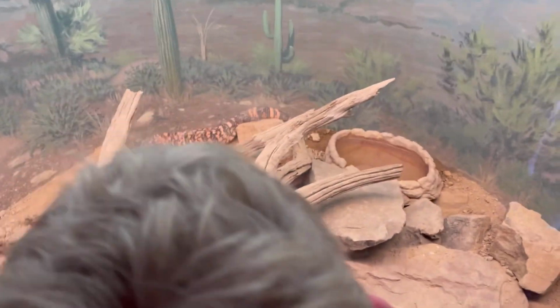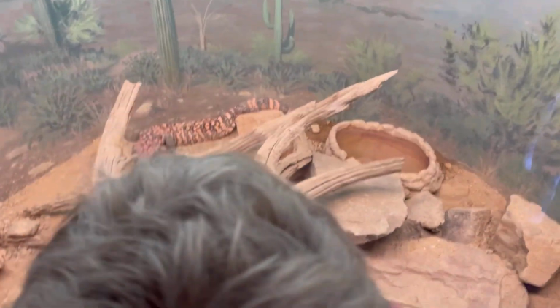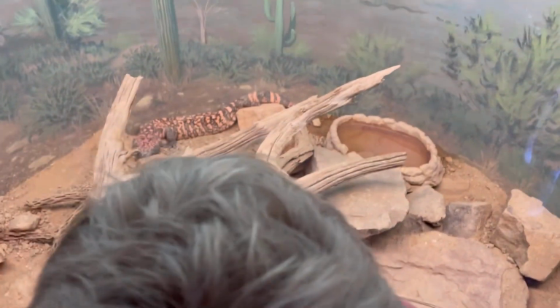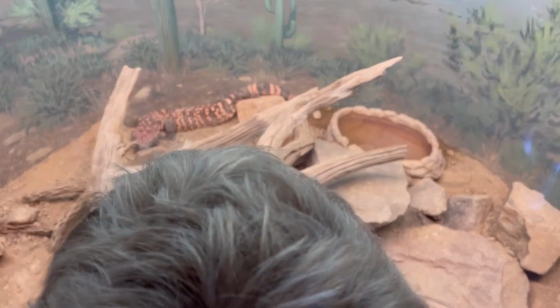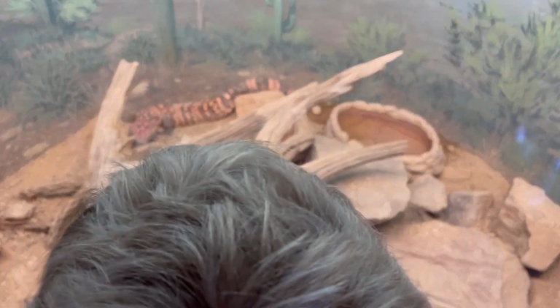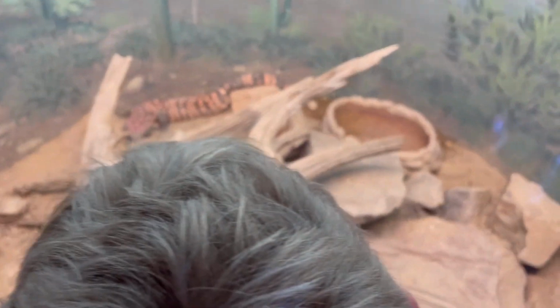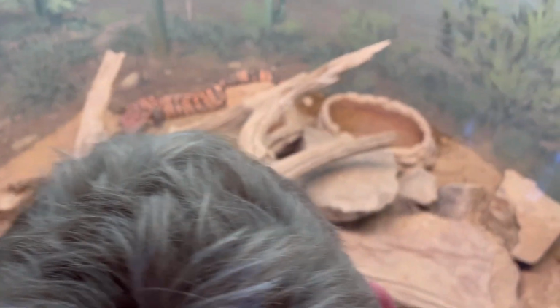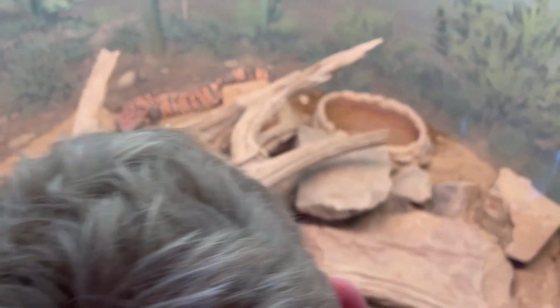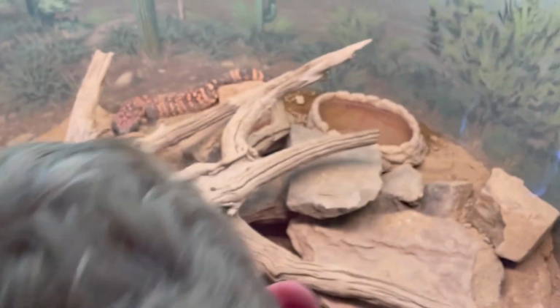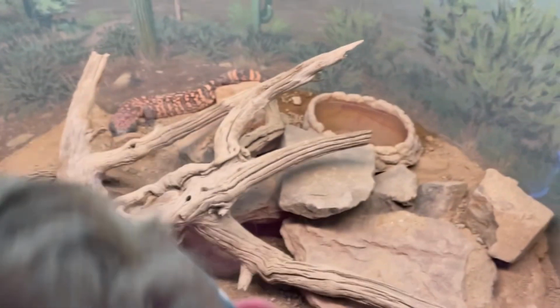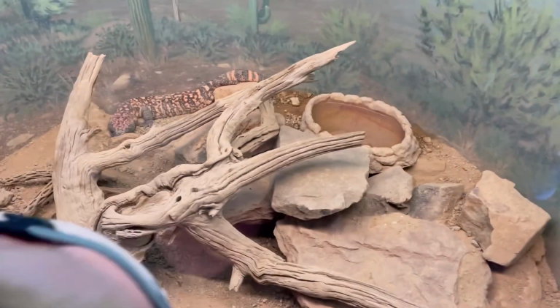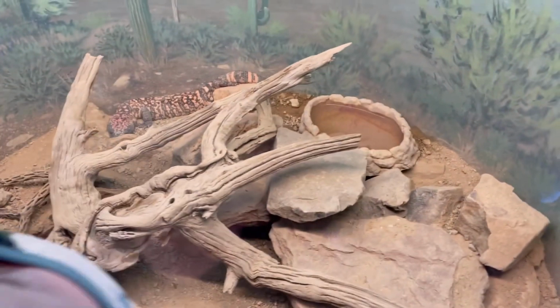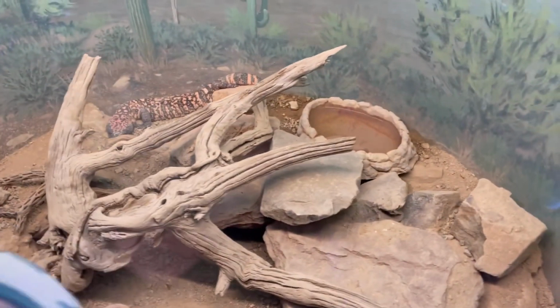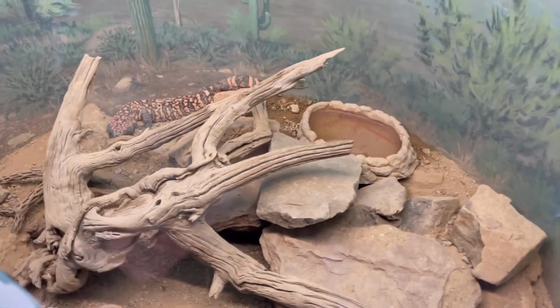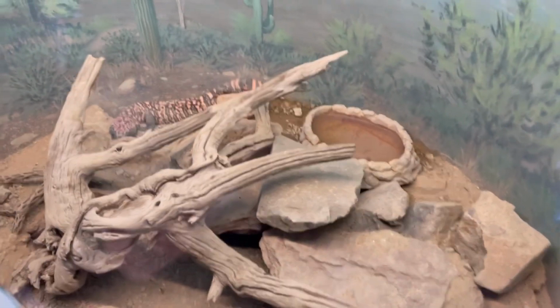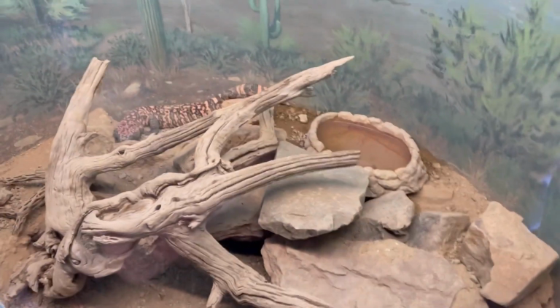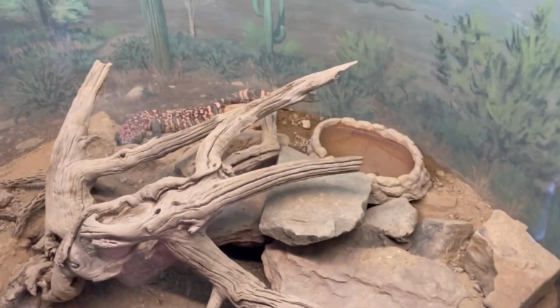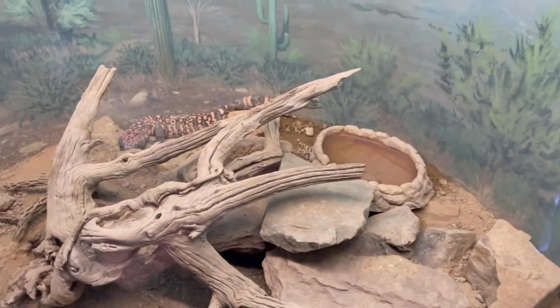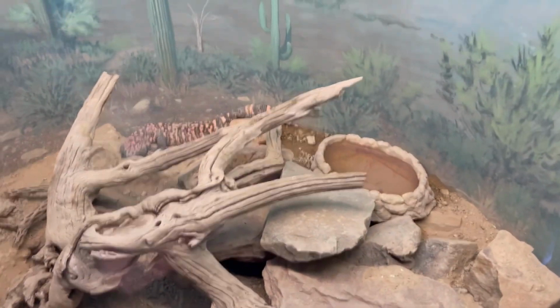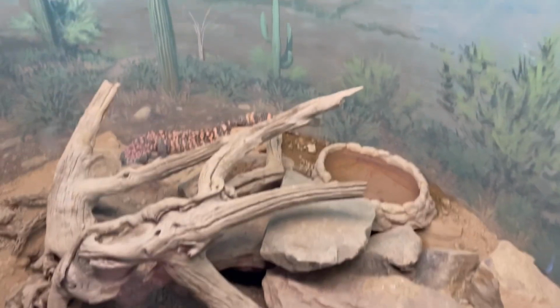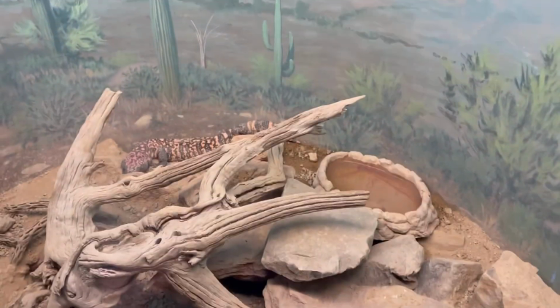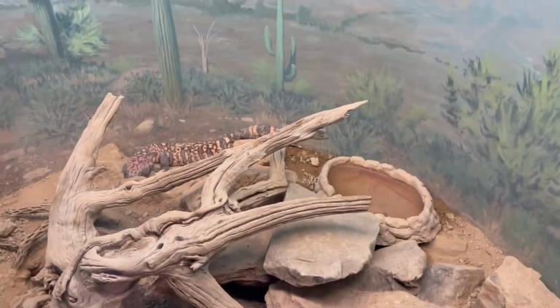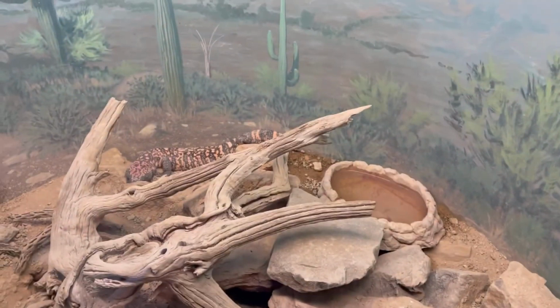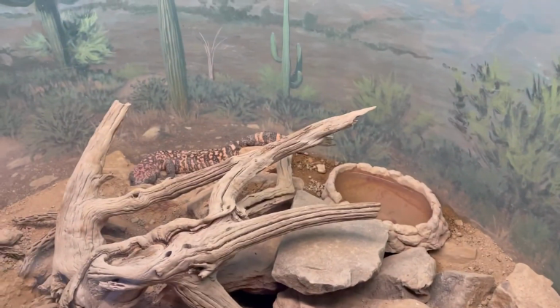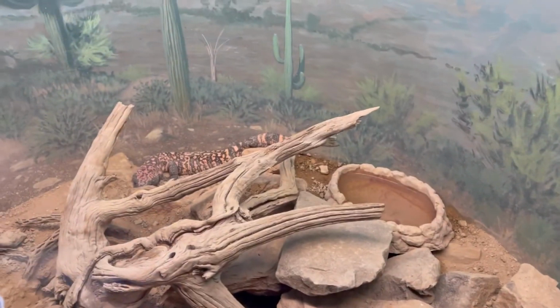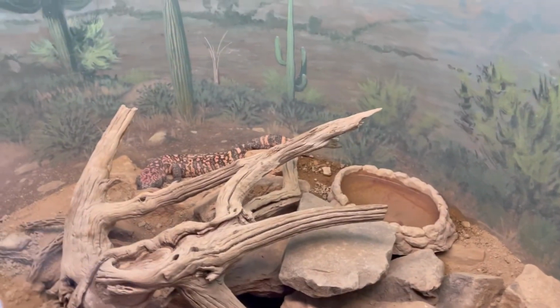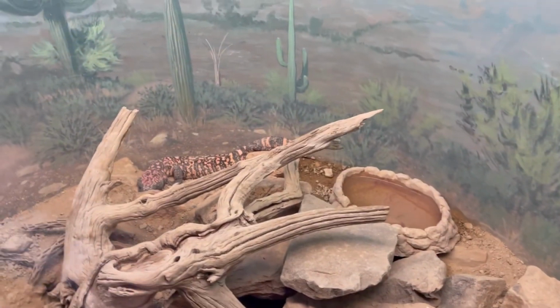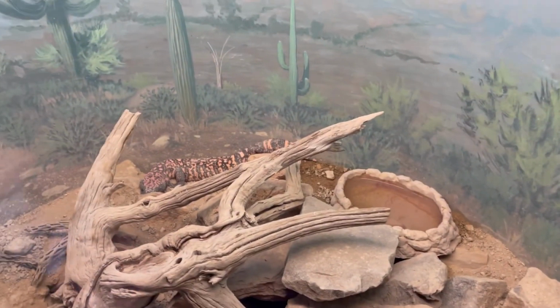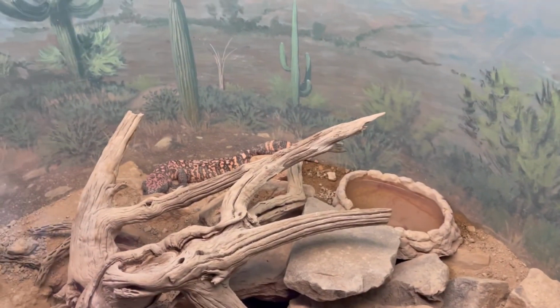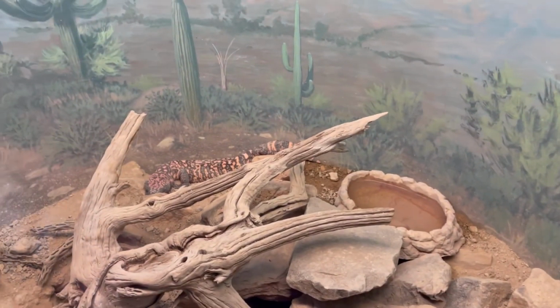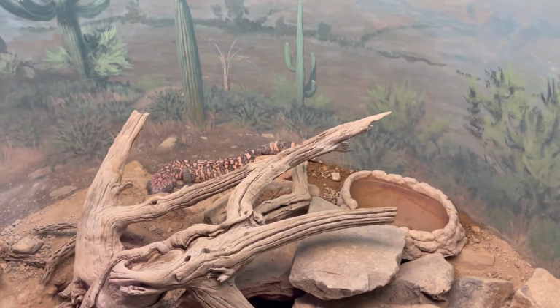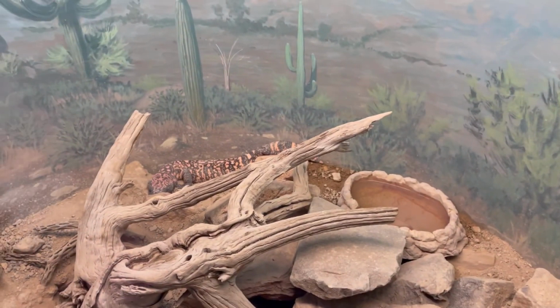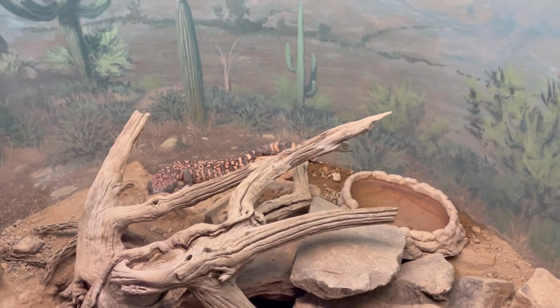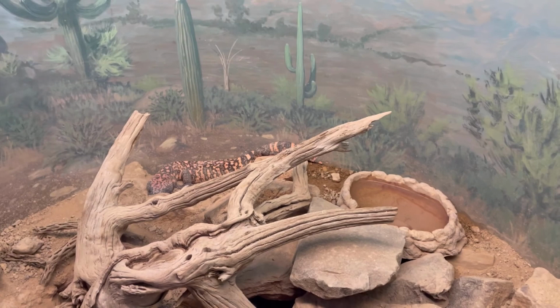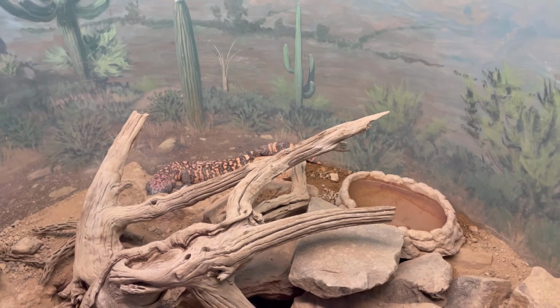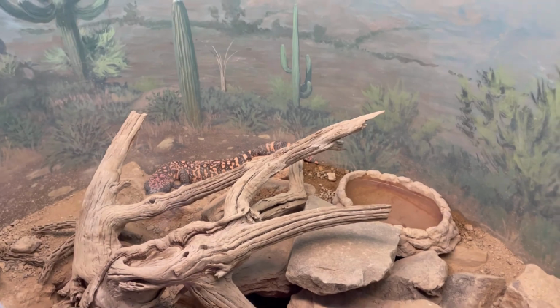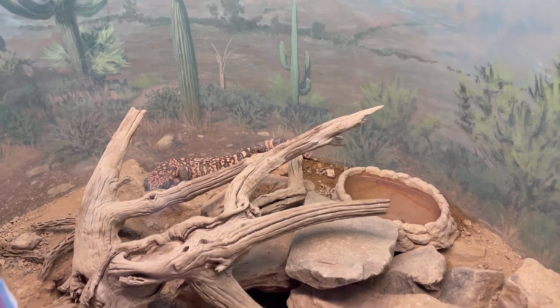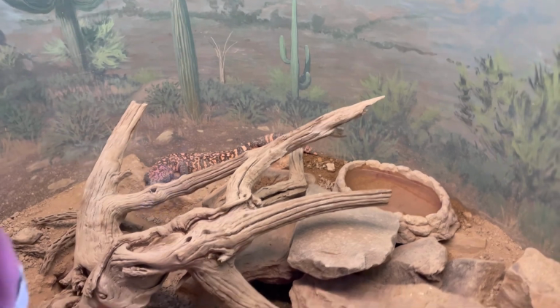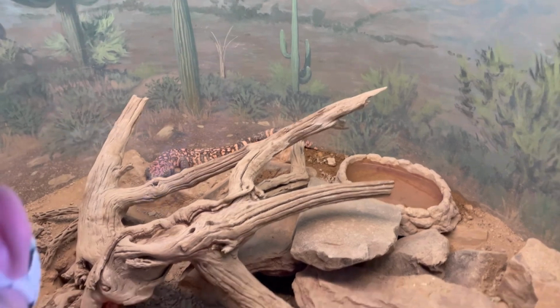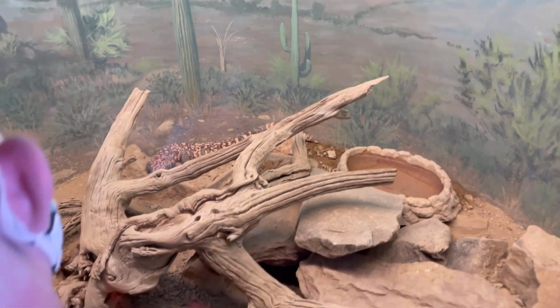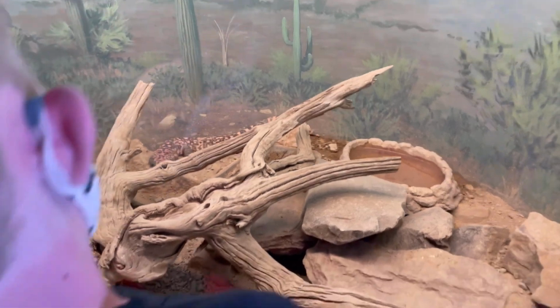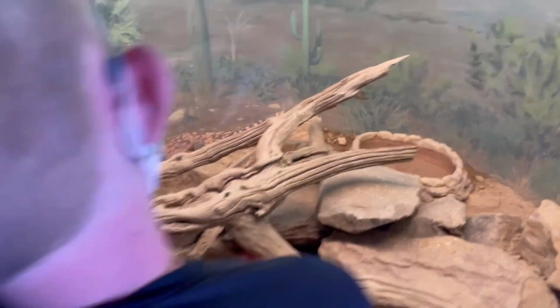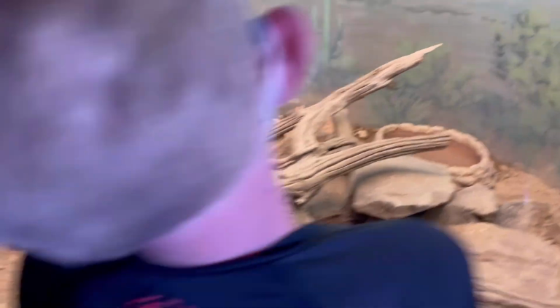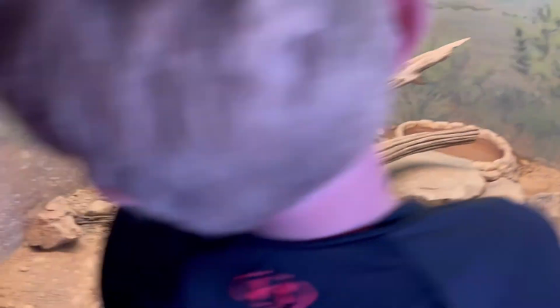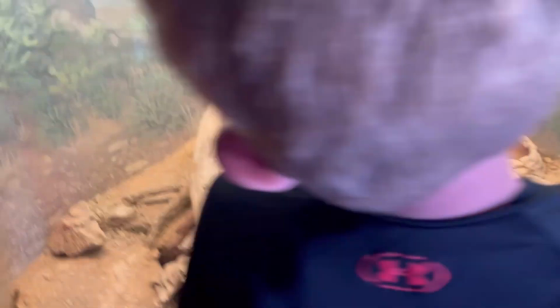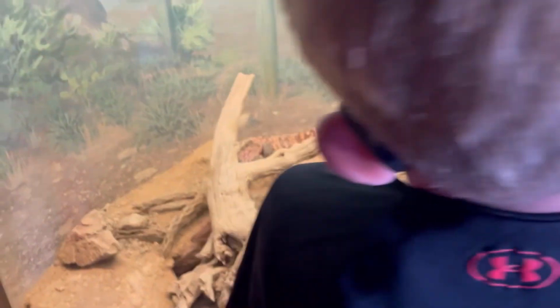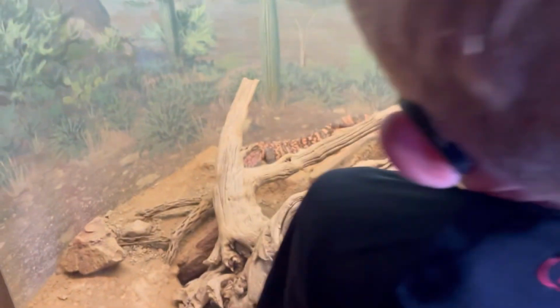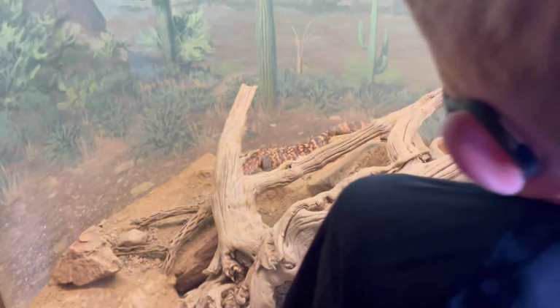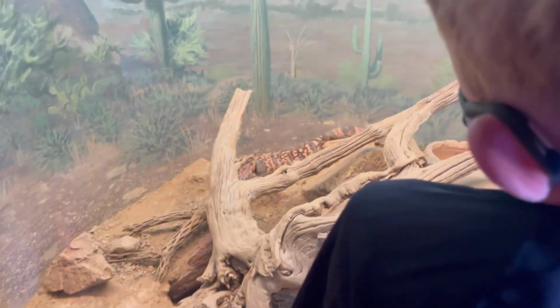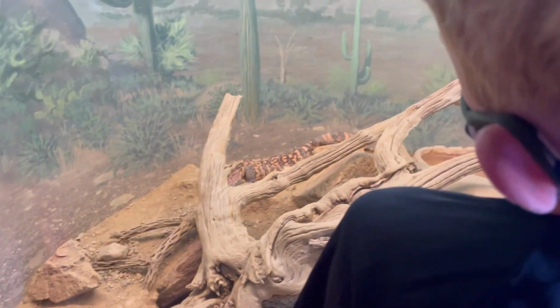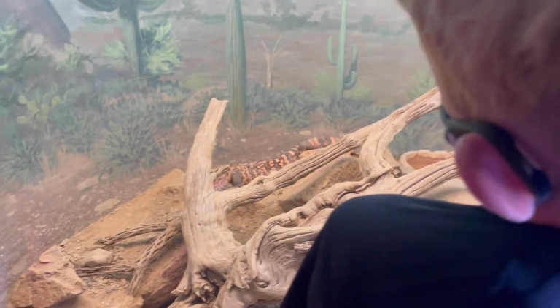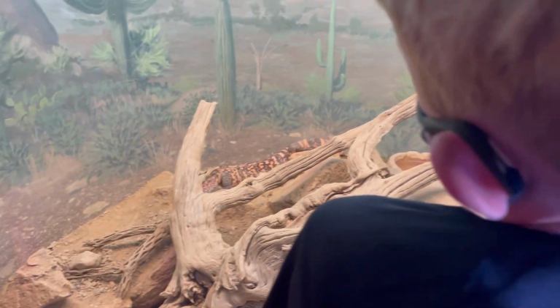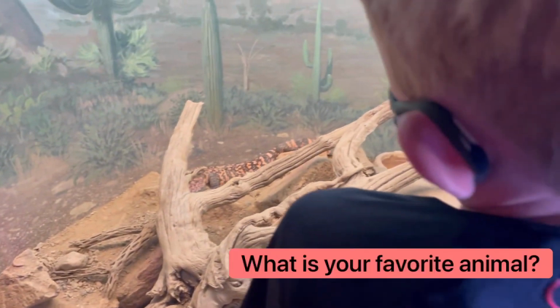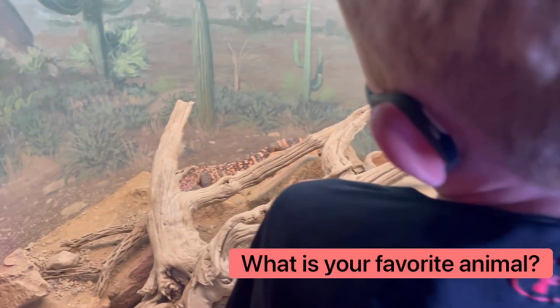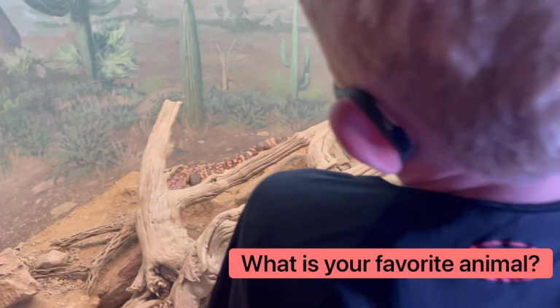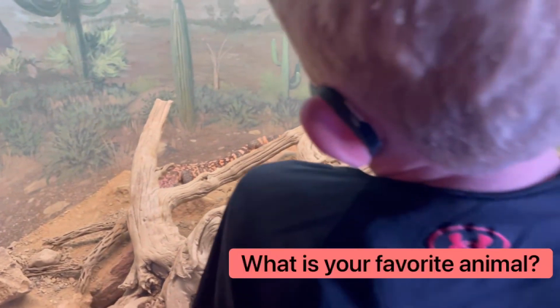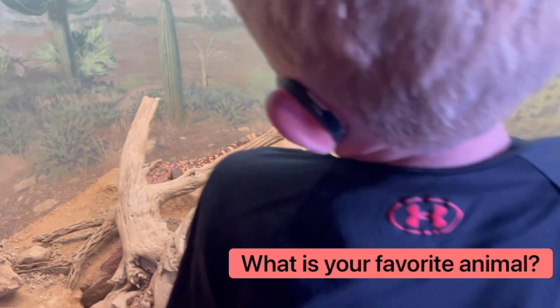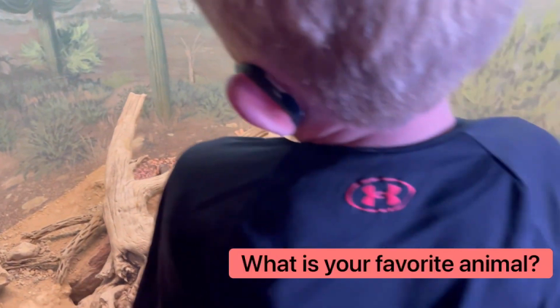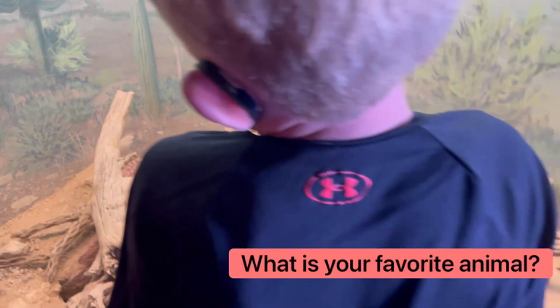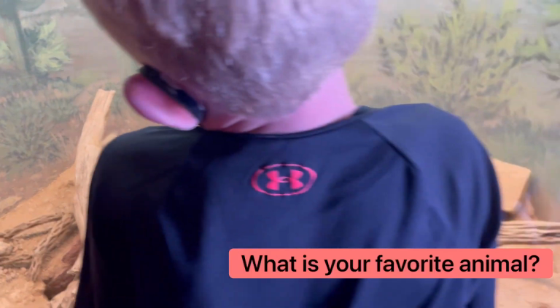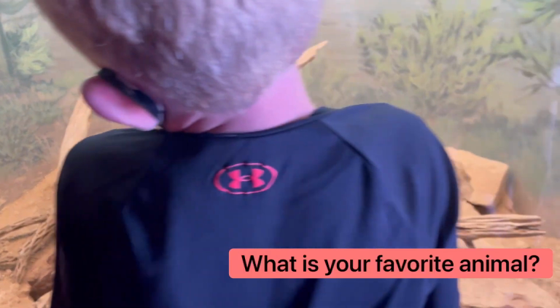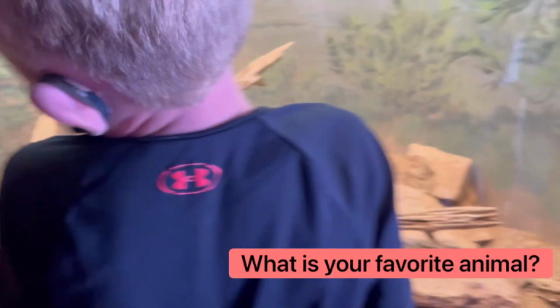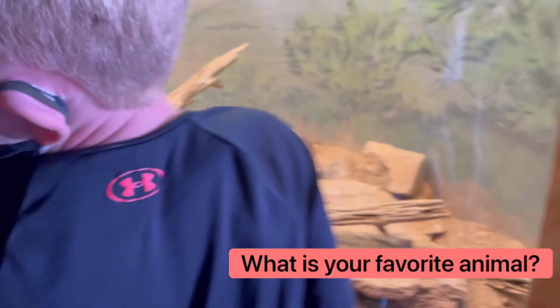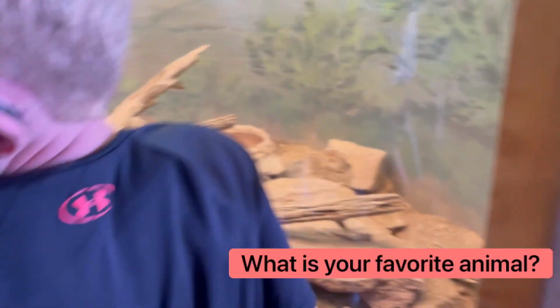Yogi loves reptiles and was thrilled to see them in person. His favorite animal is a Komodo dragon. What is your favorite animal?